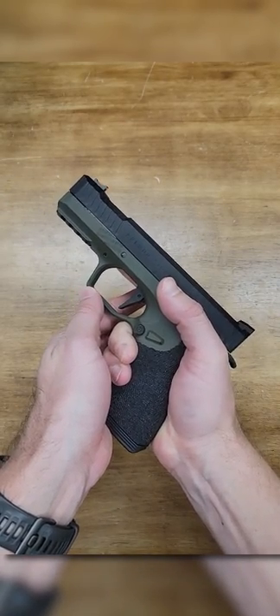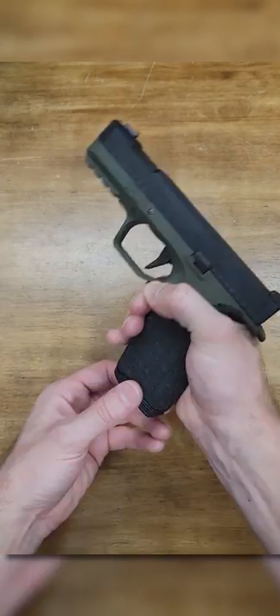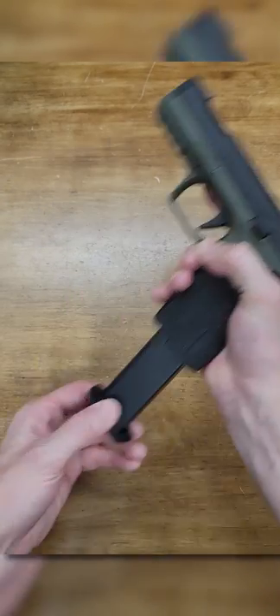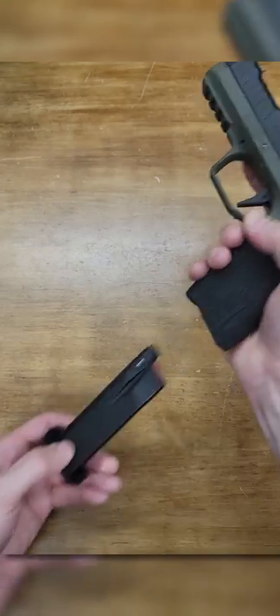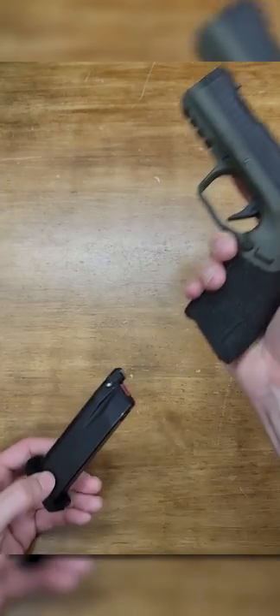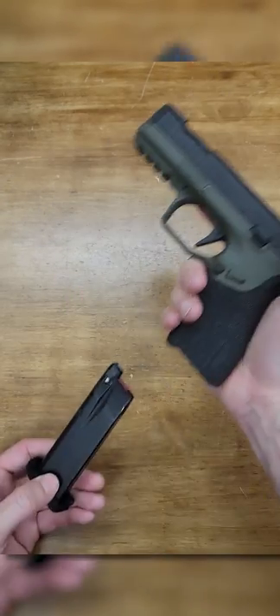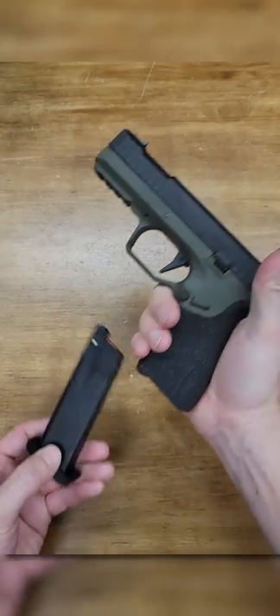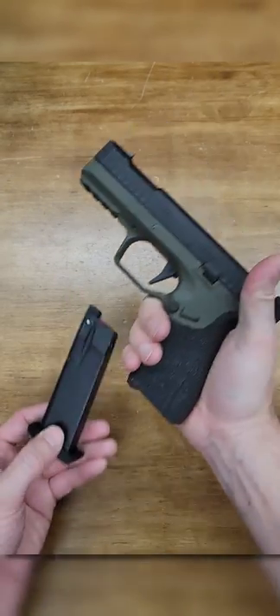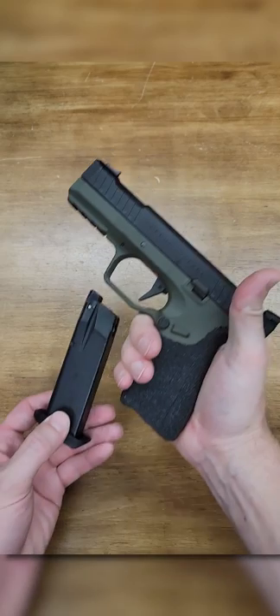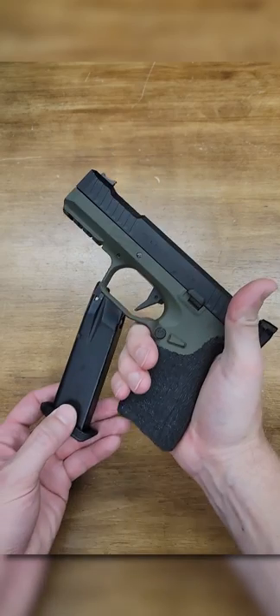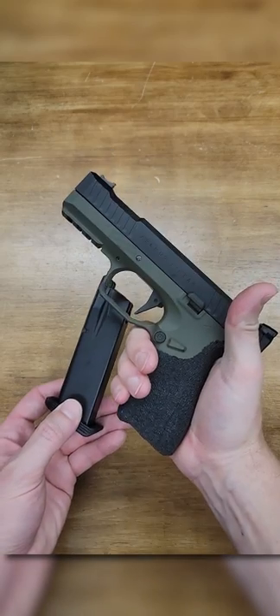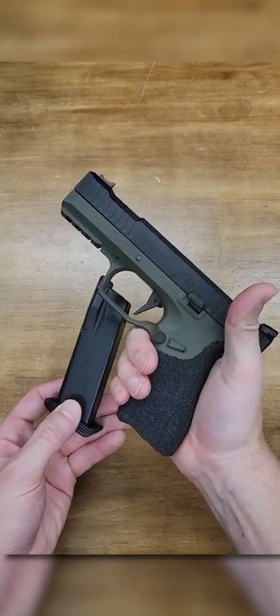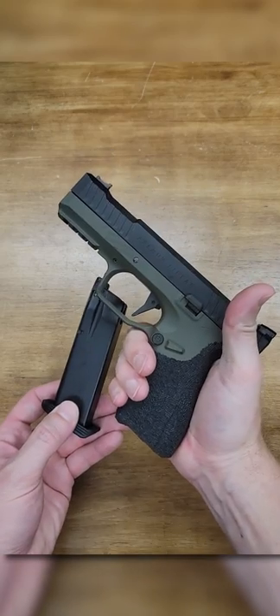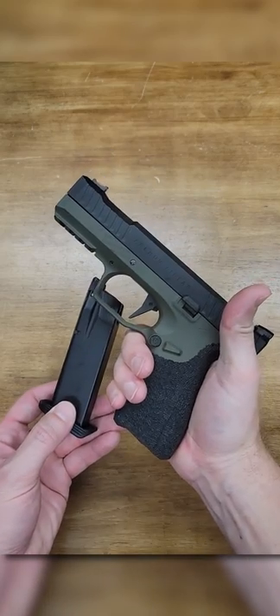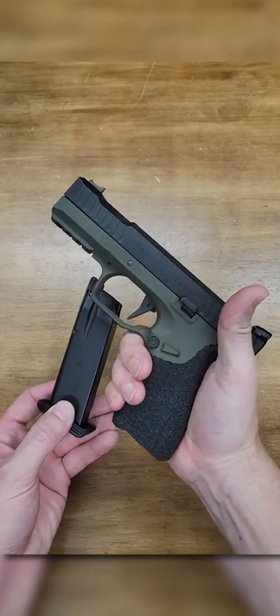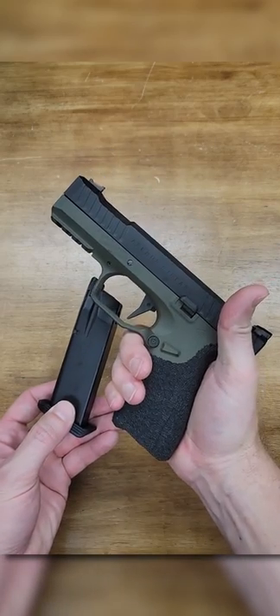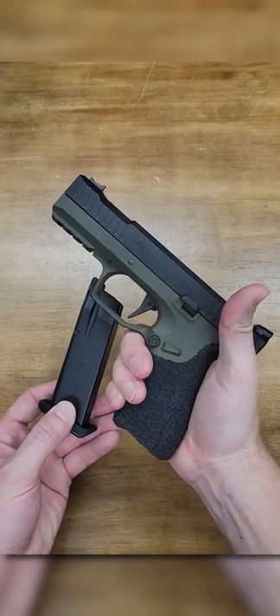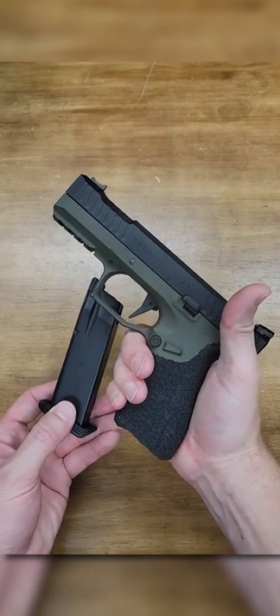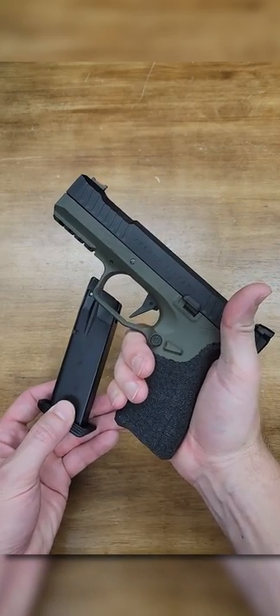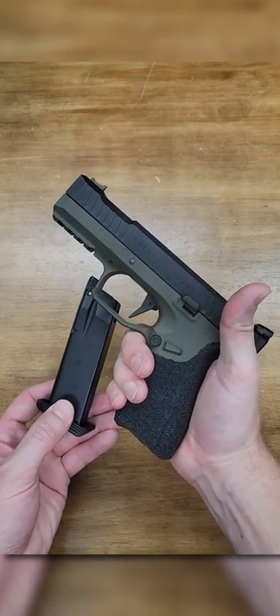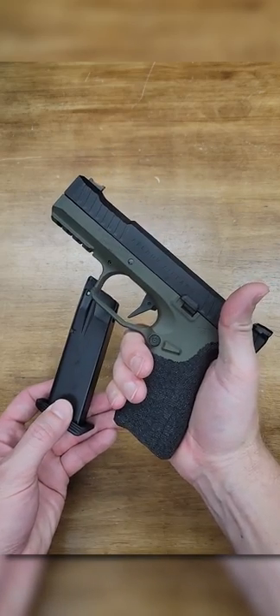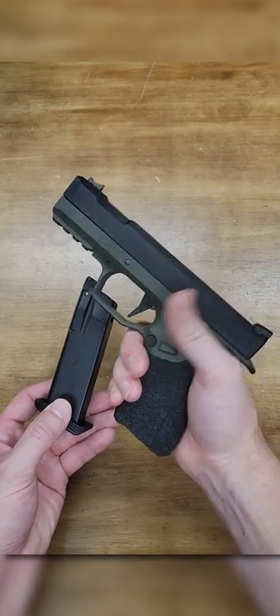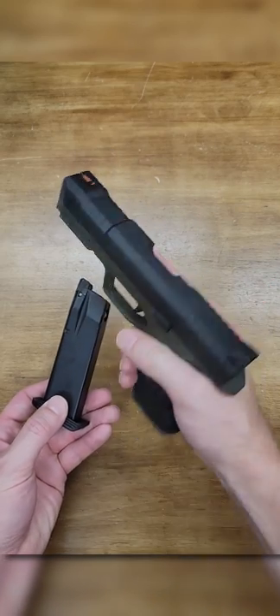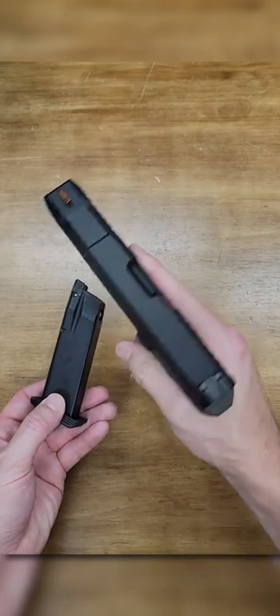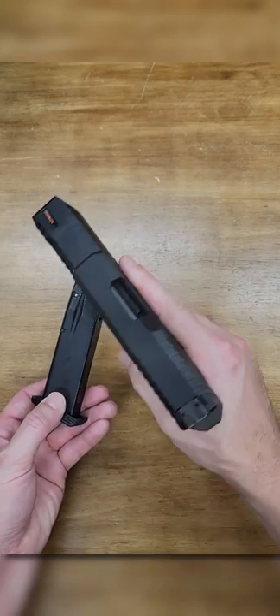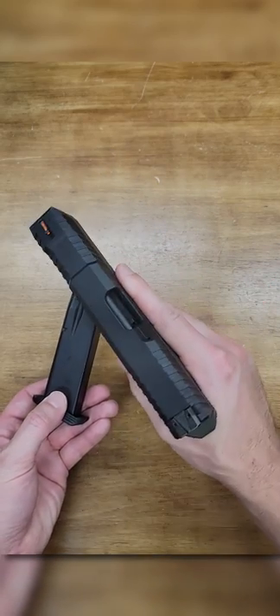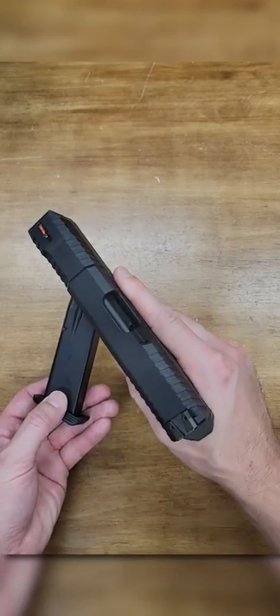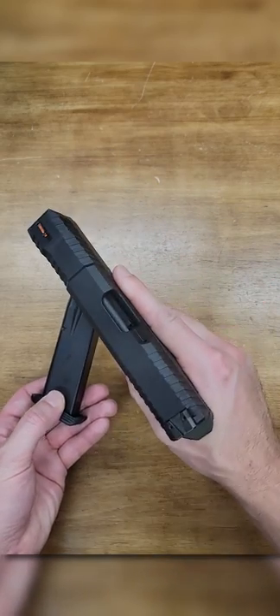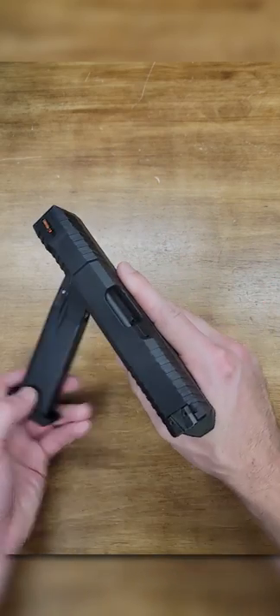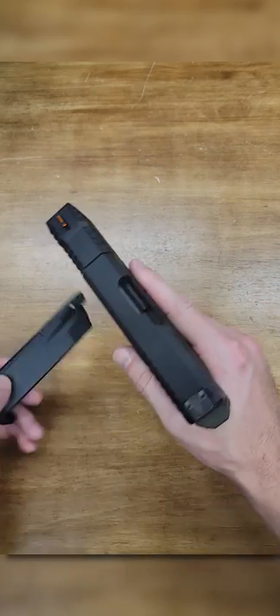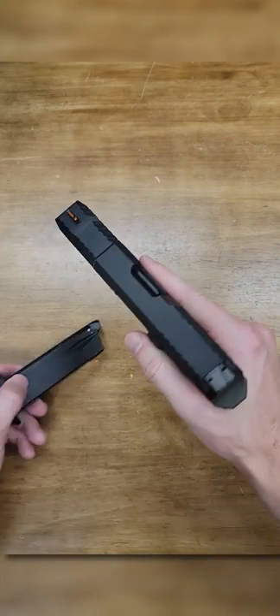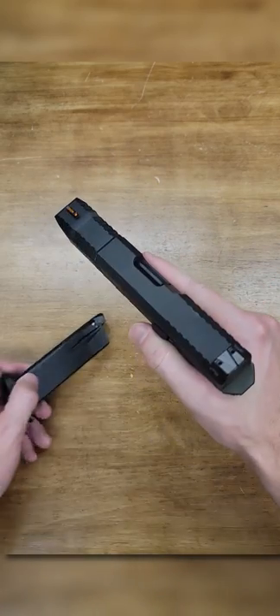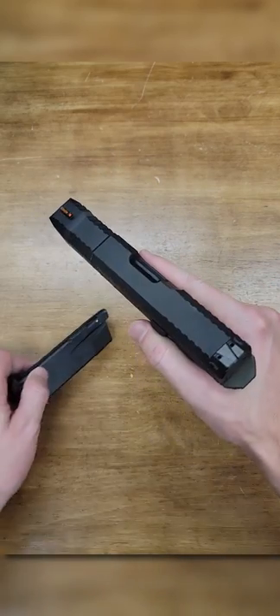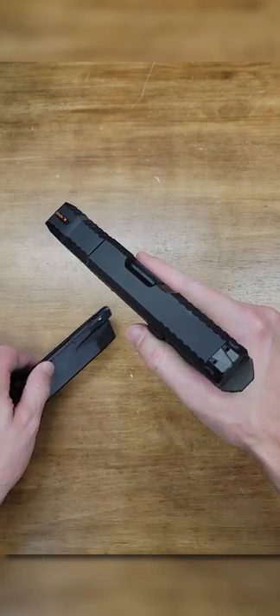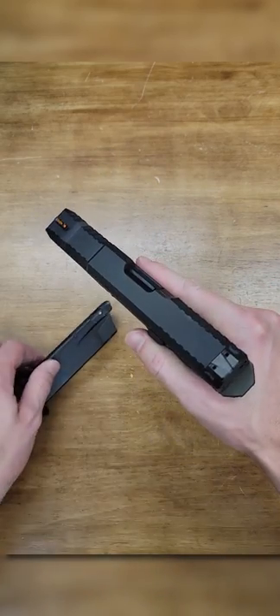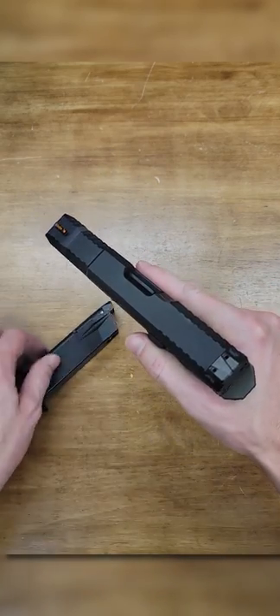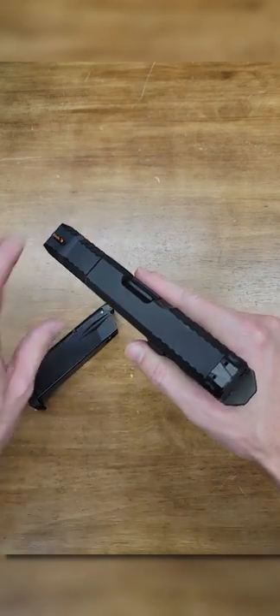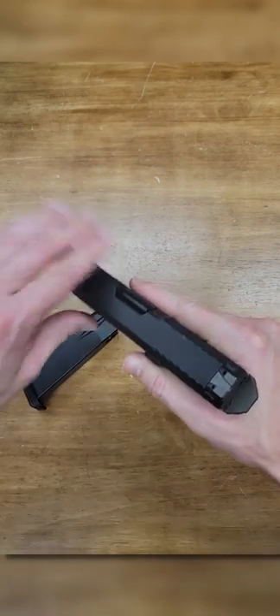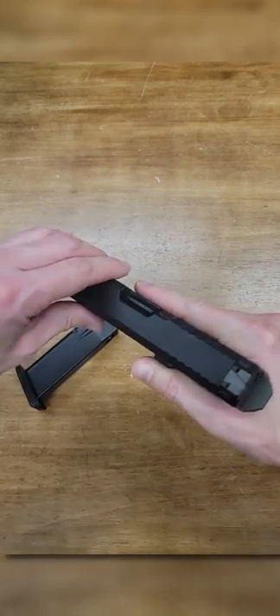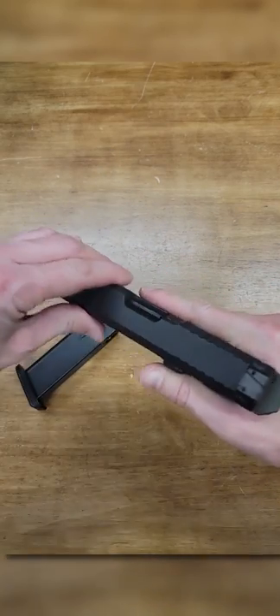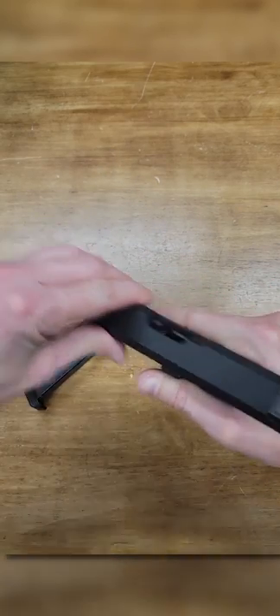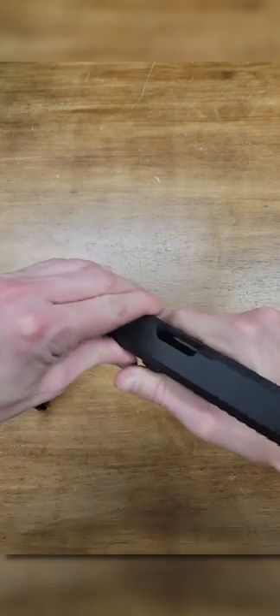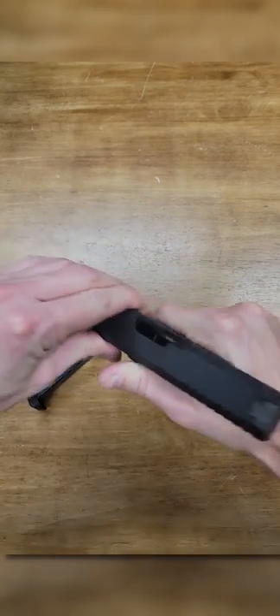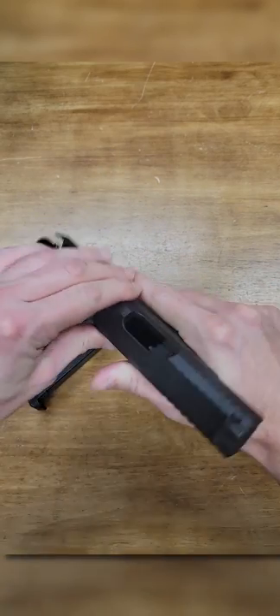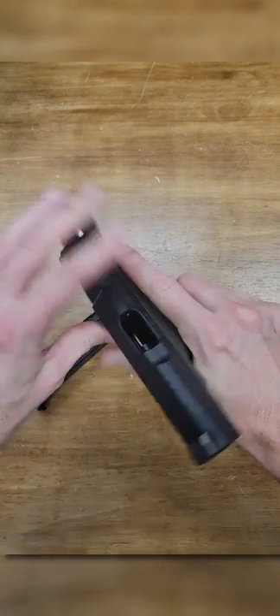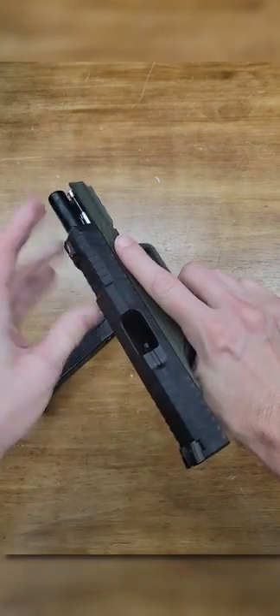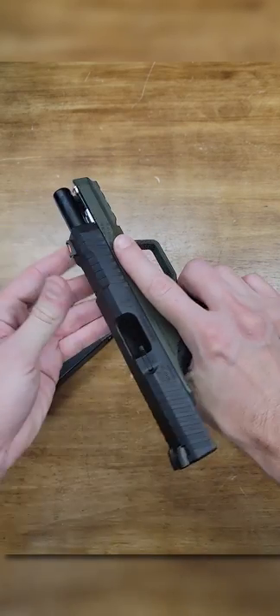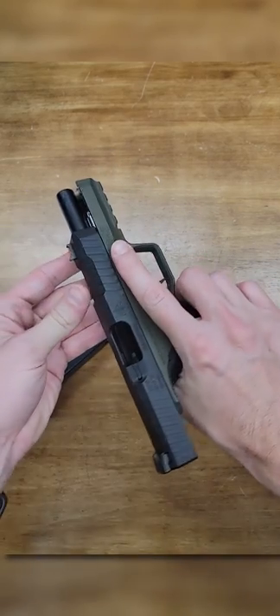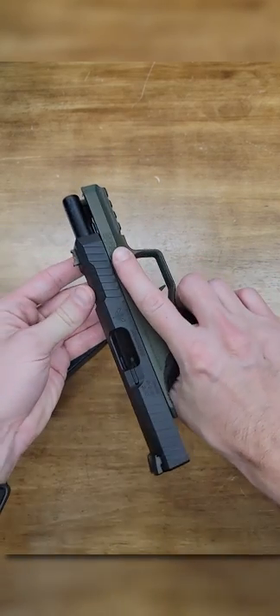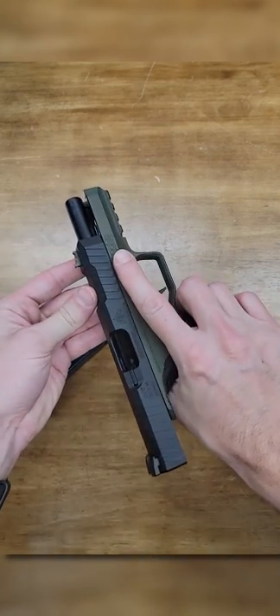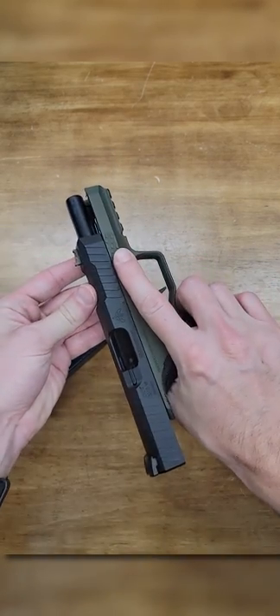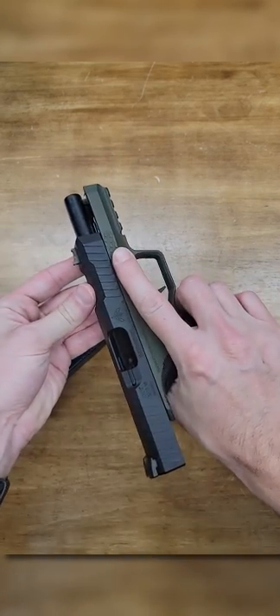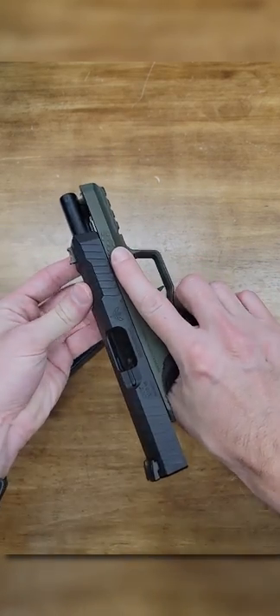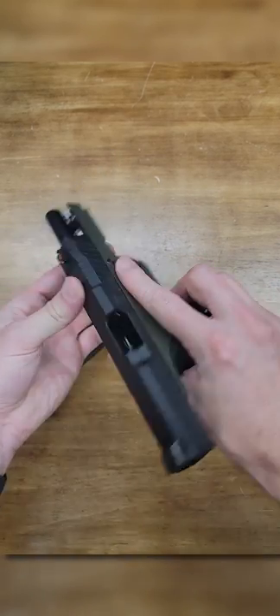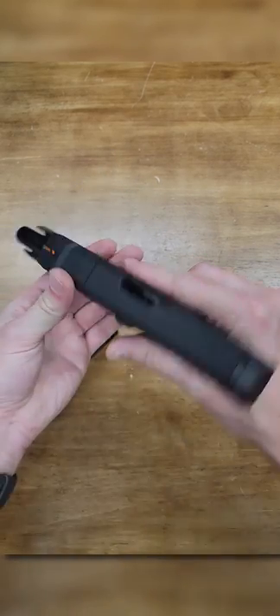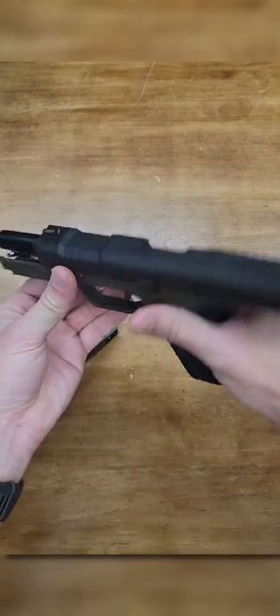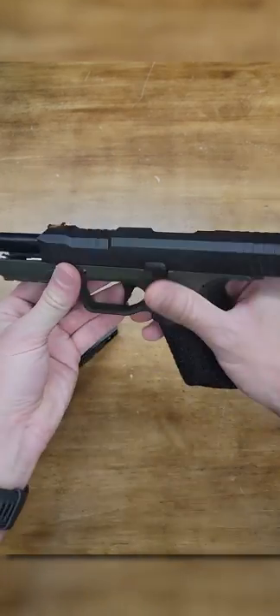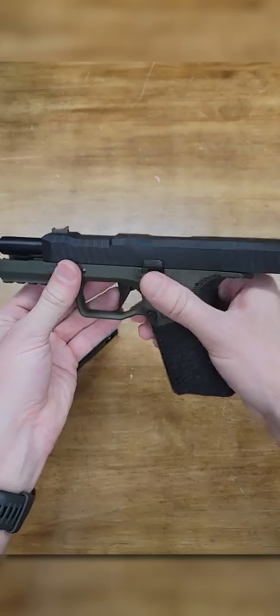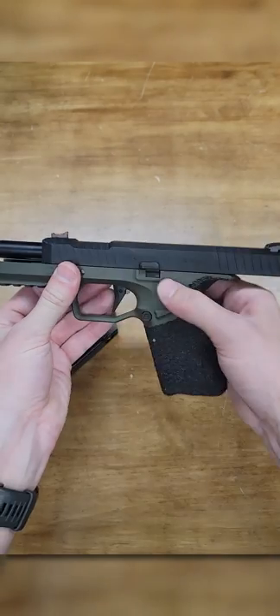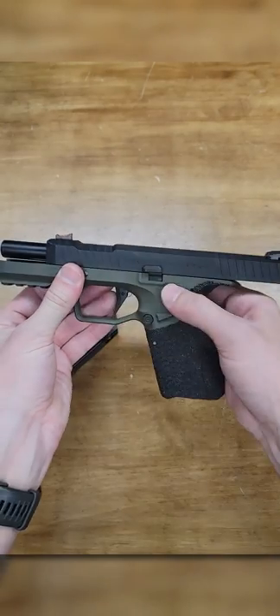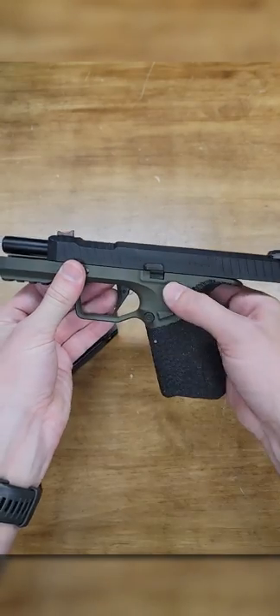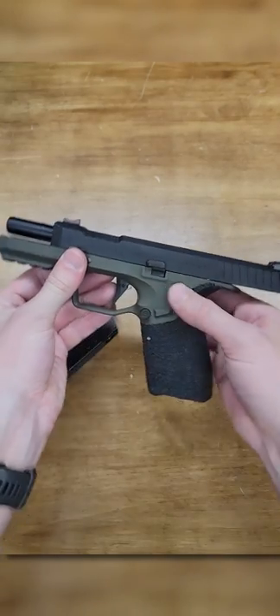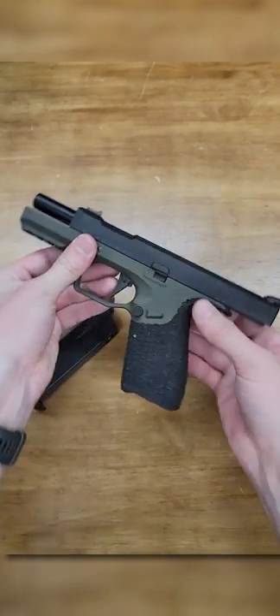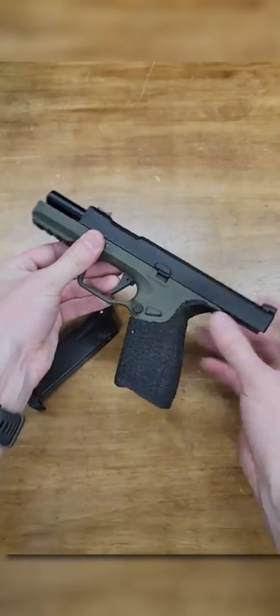The Archon Type-B ships with one 20 round green gas magazine in the box, with spares and holsters available at evic.com.